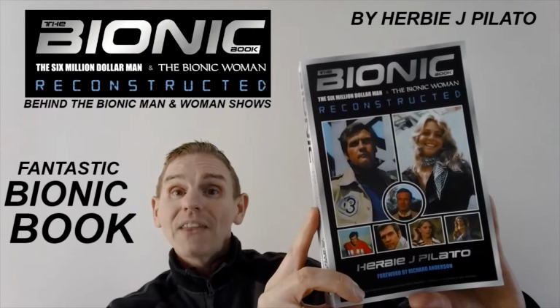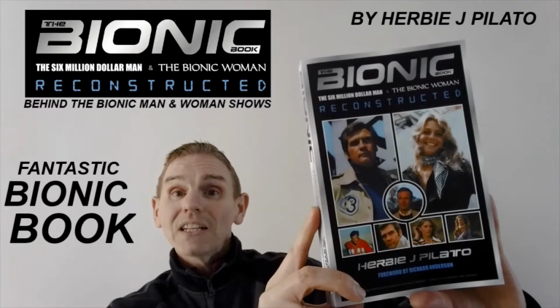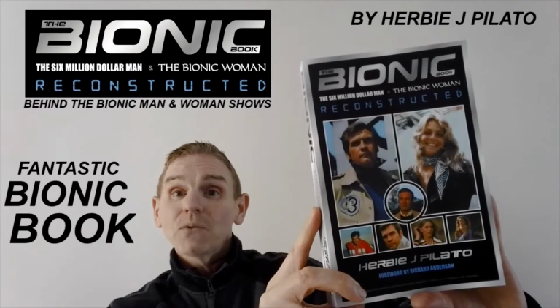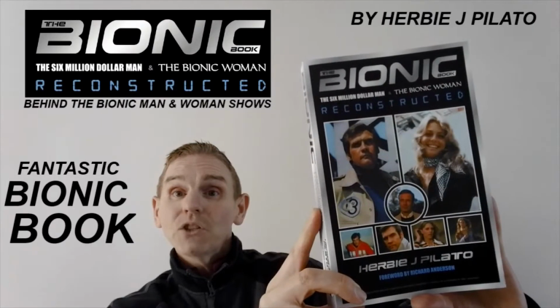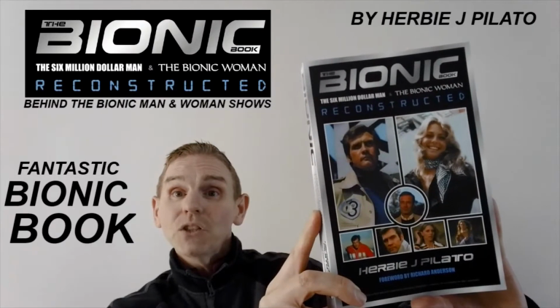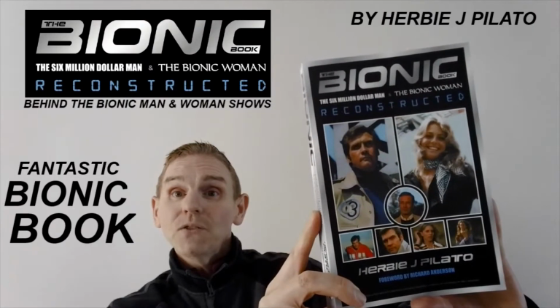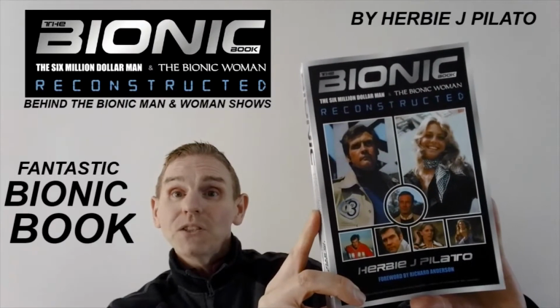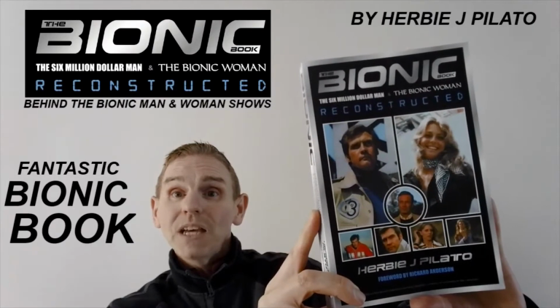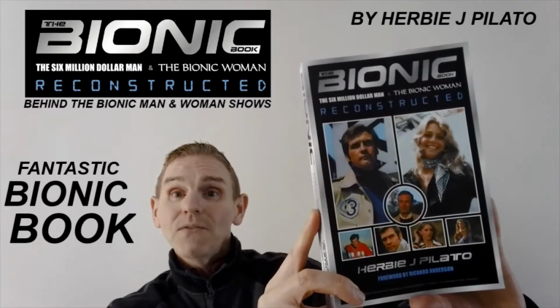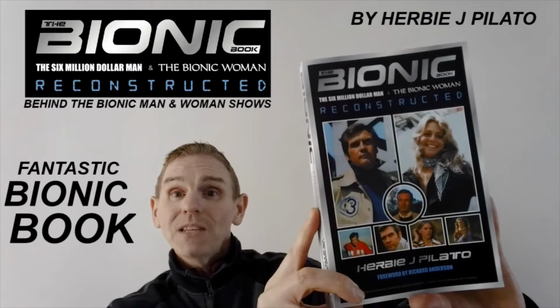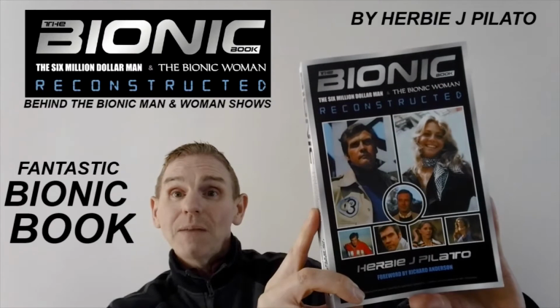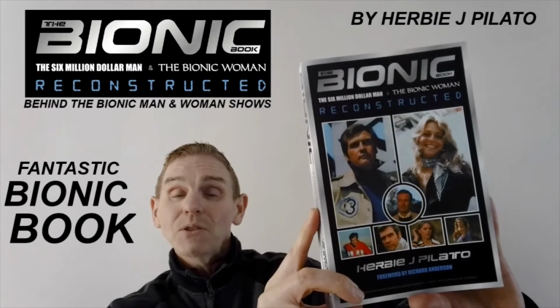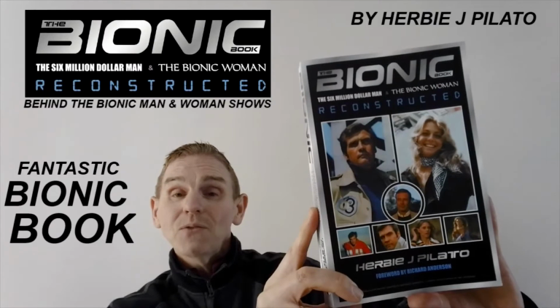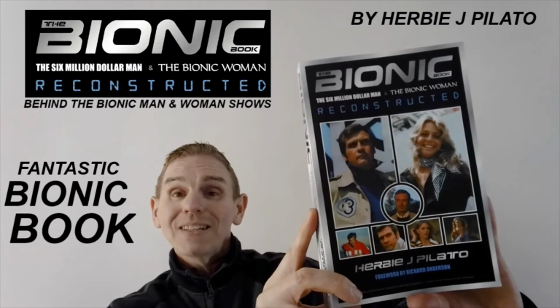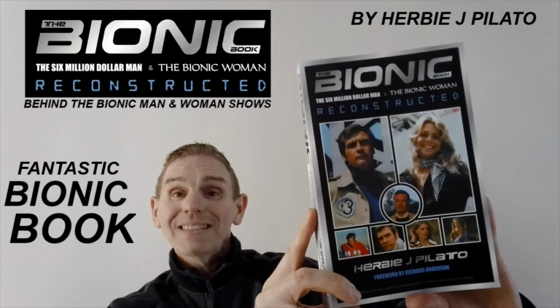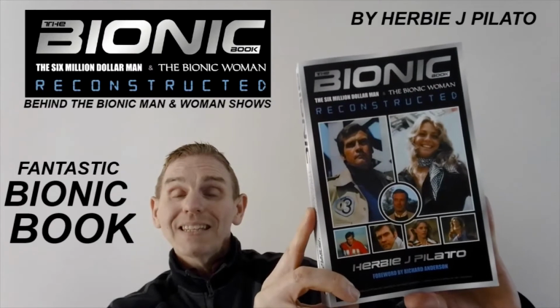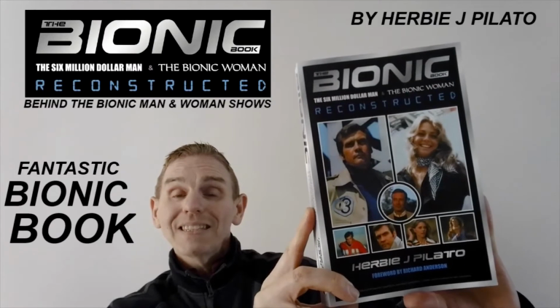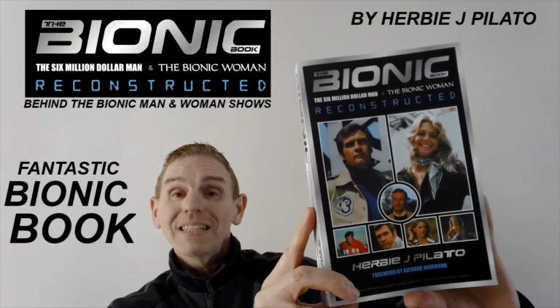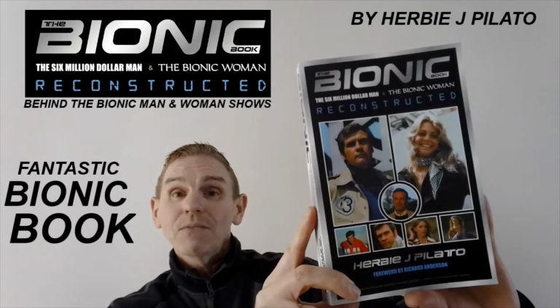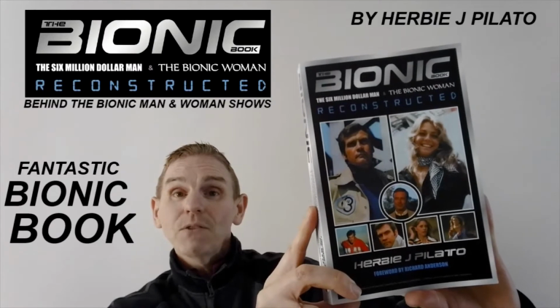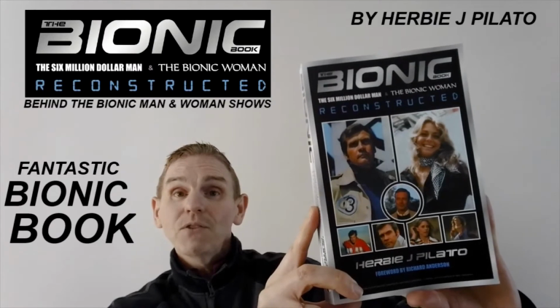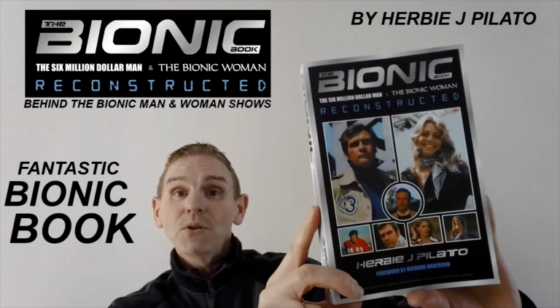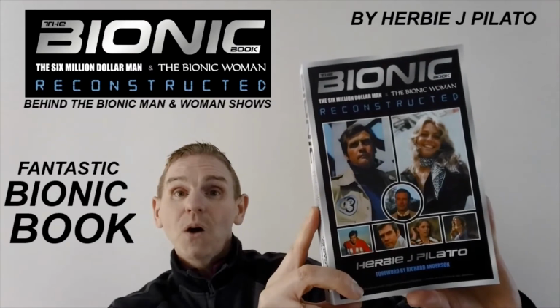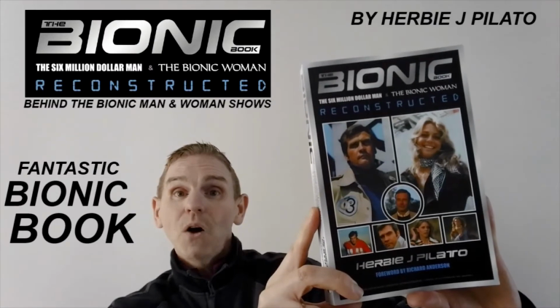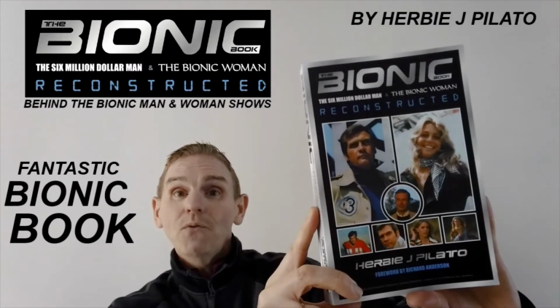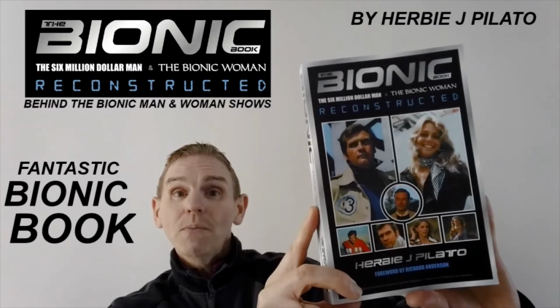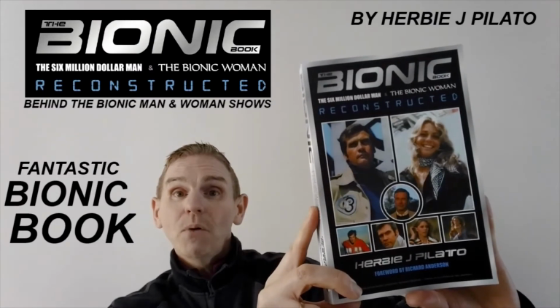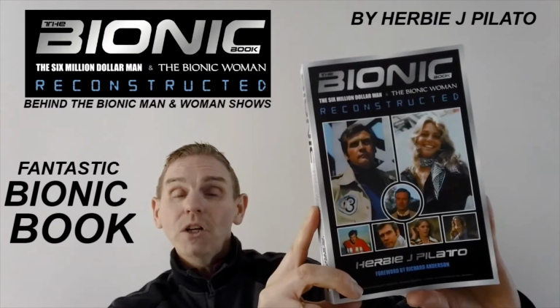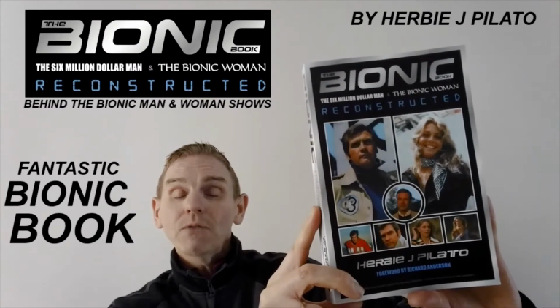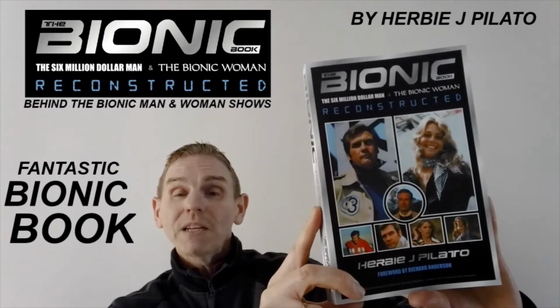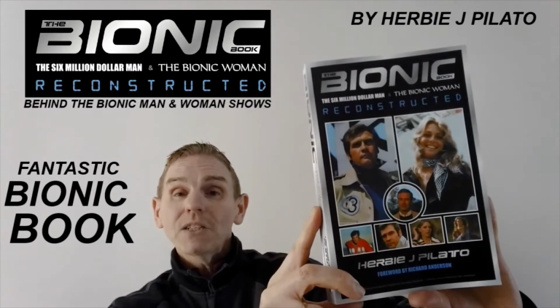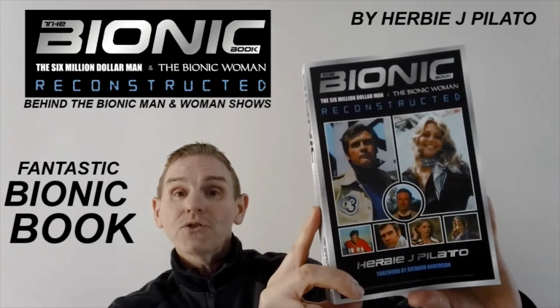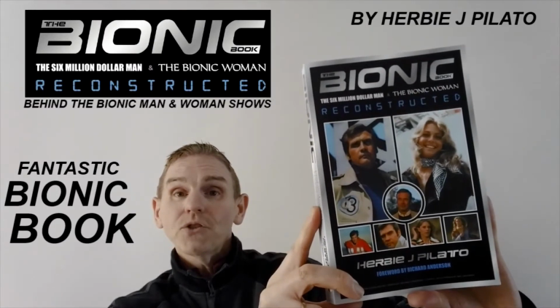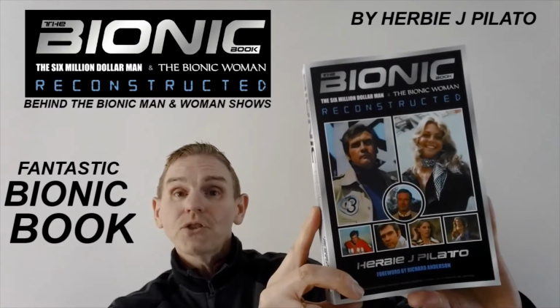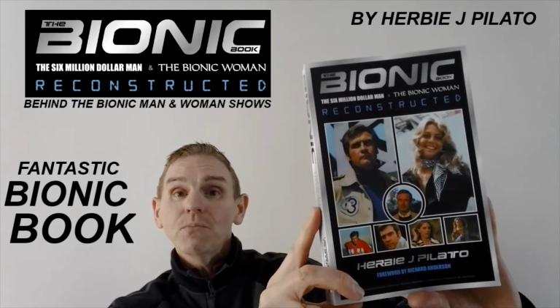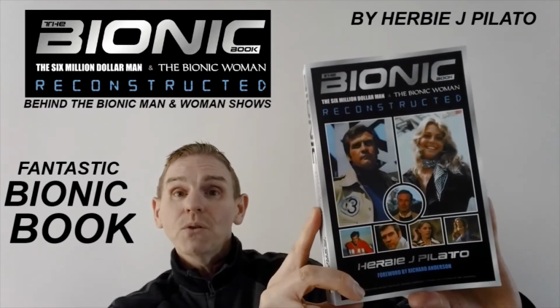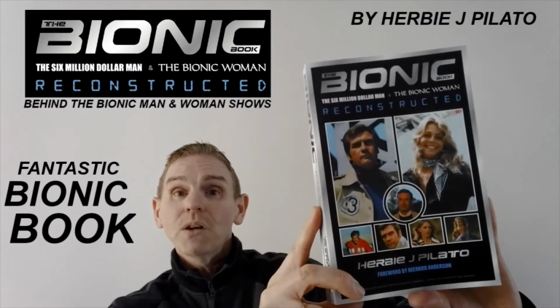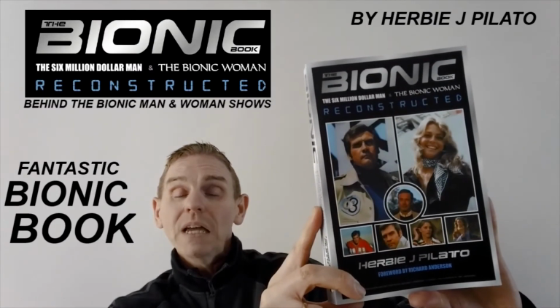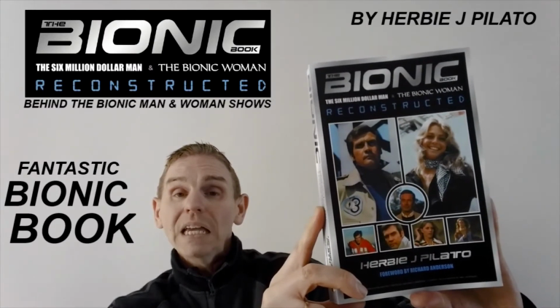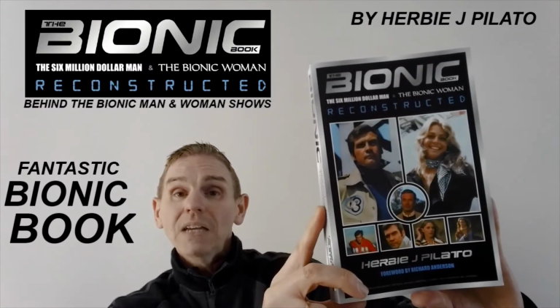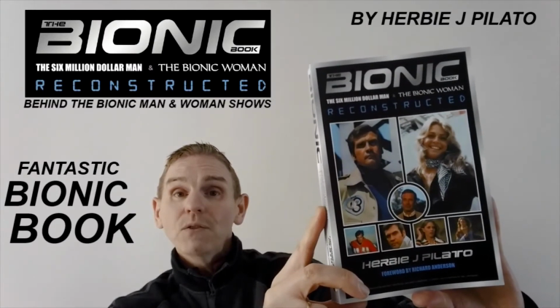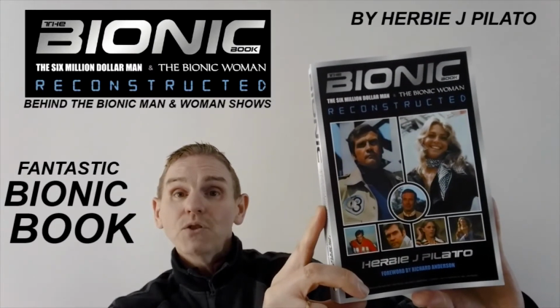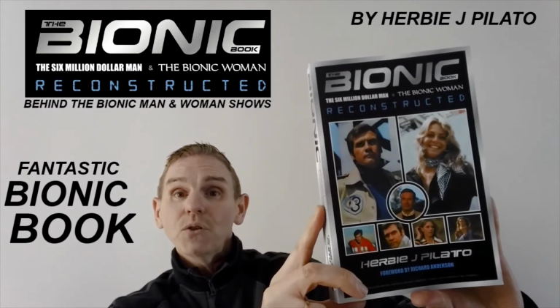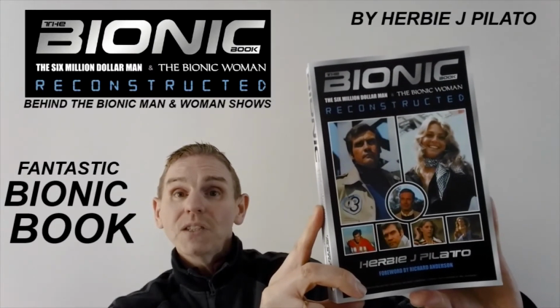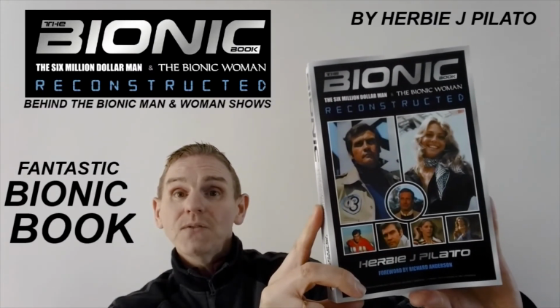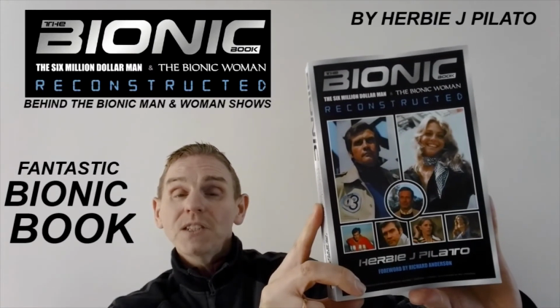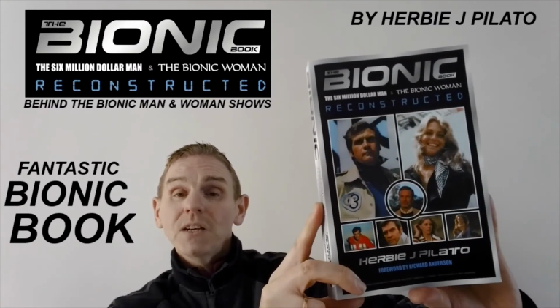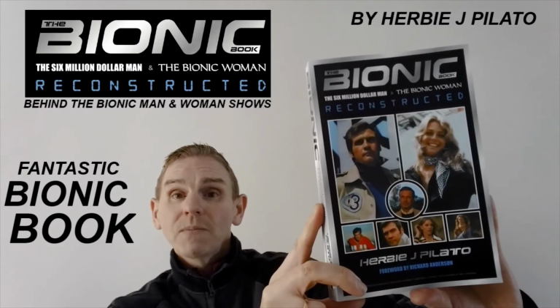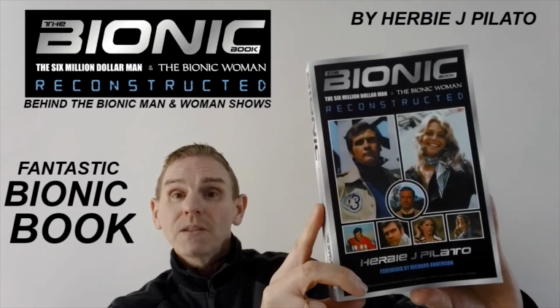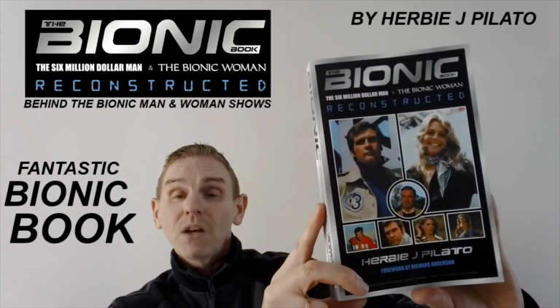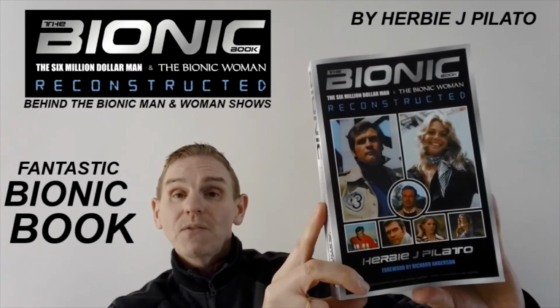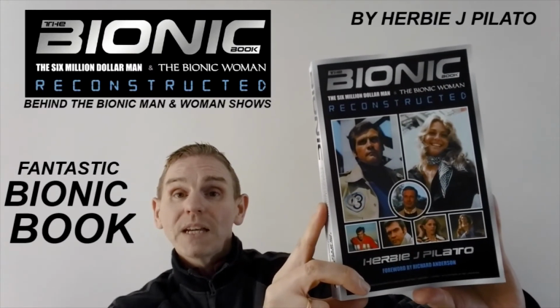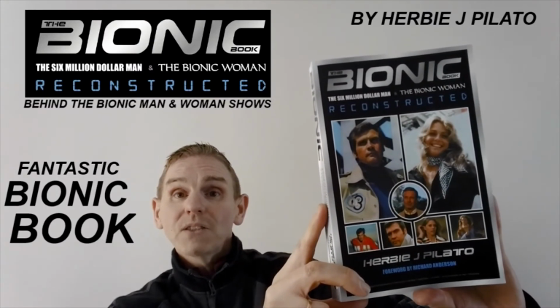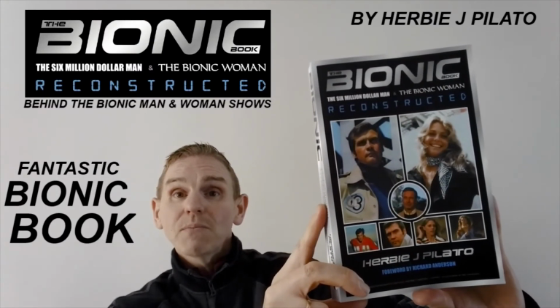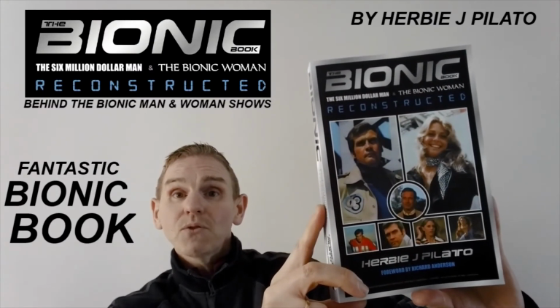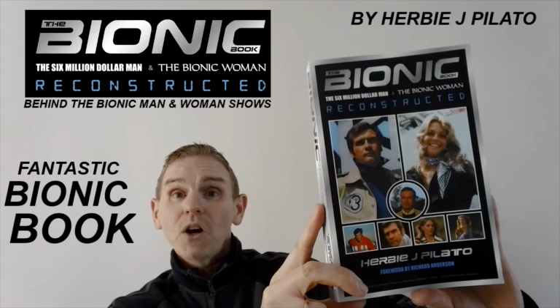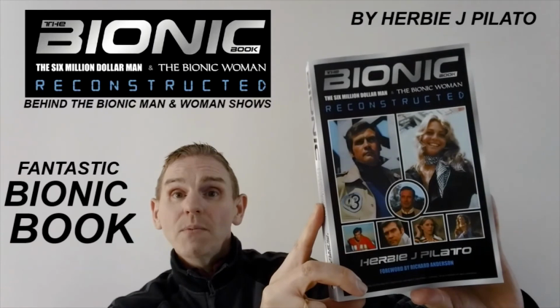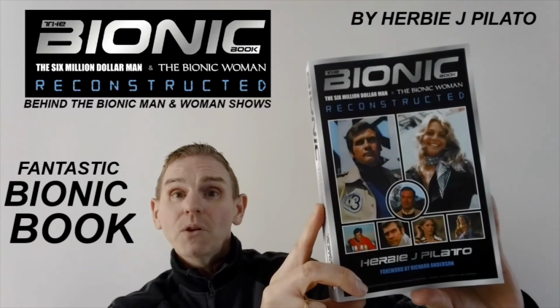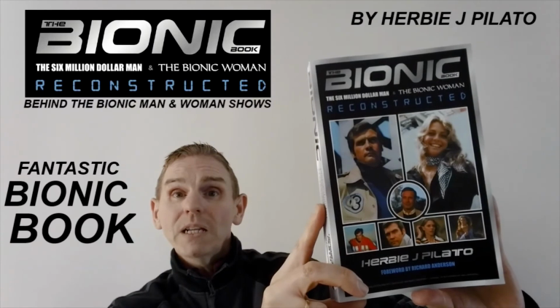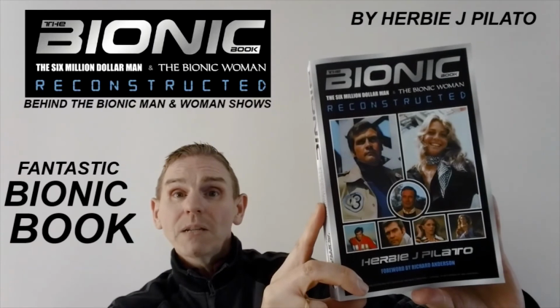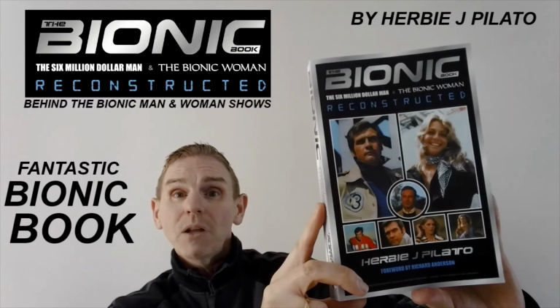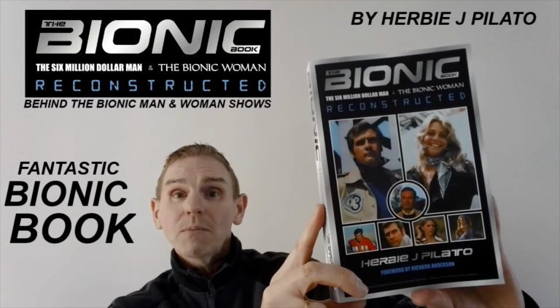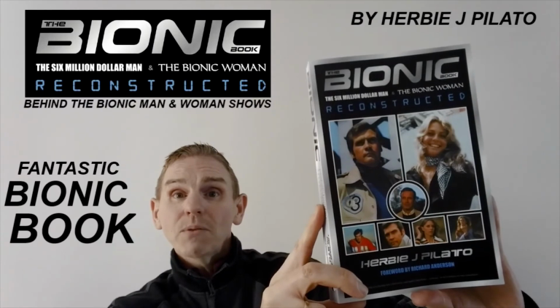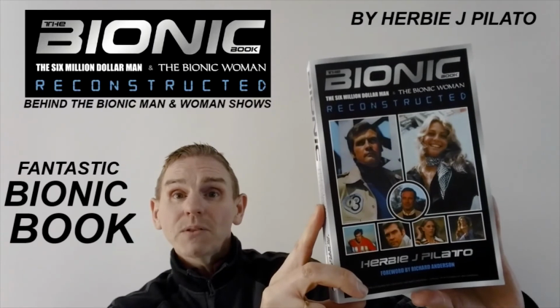Thanks for watching today's review of the Absolutely Fantastic Bionic Reconstruction book. If you enjoyed this video, don't forget to subscribe or click the like button.